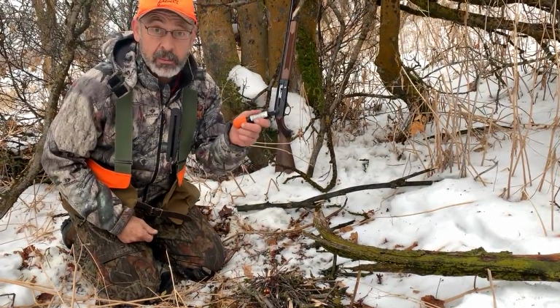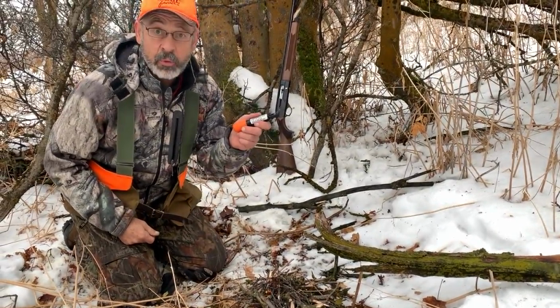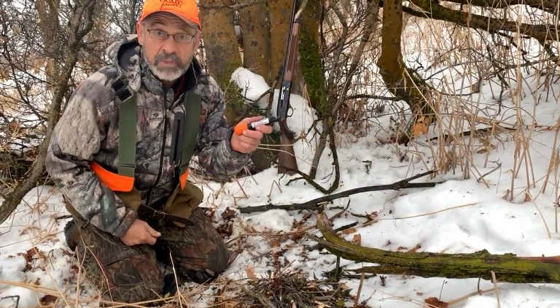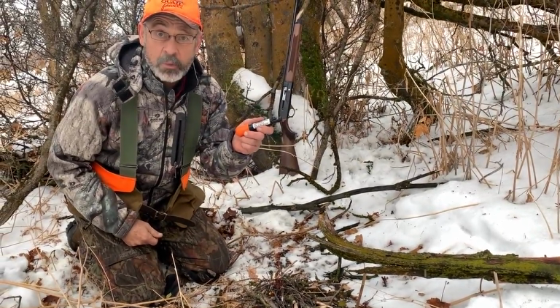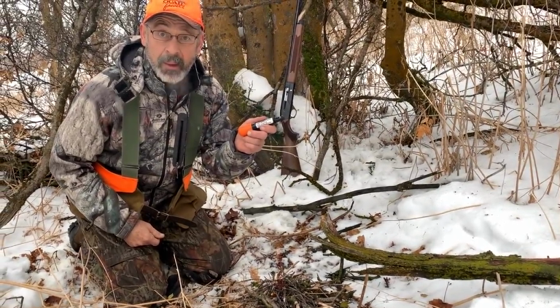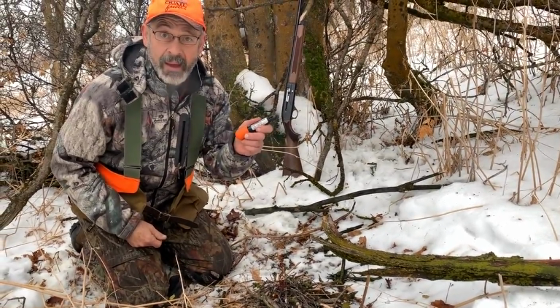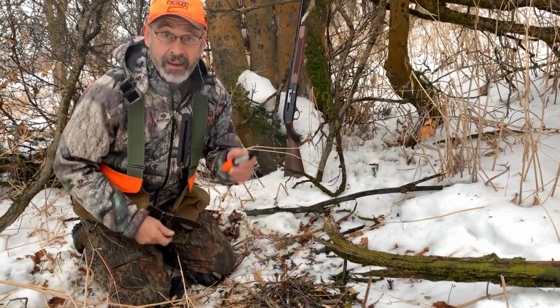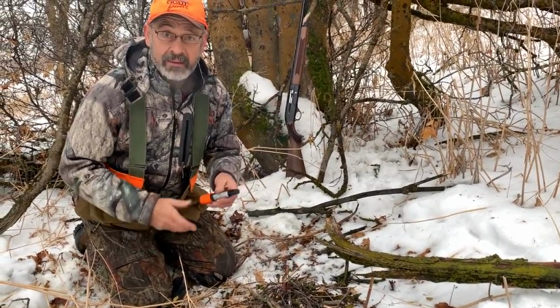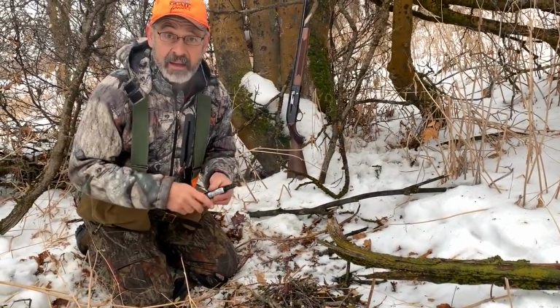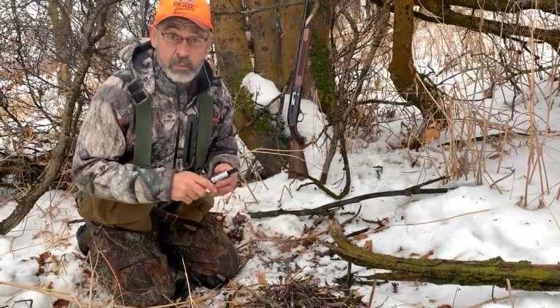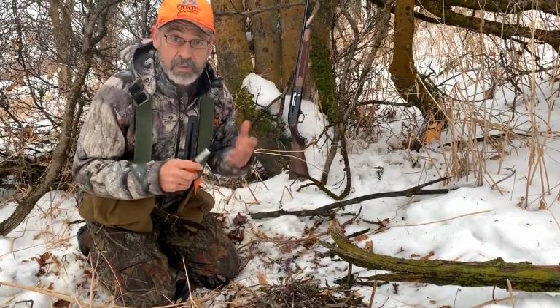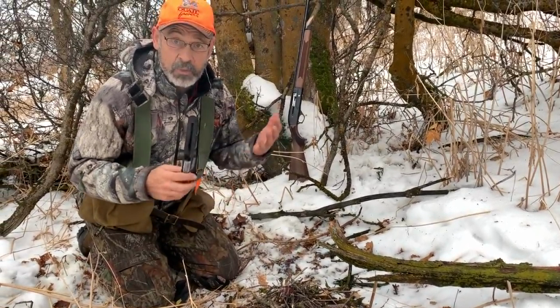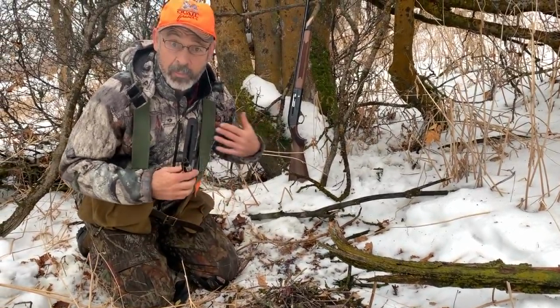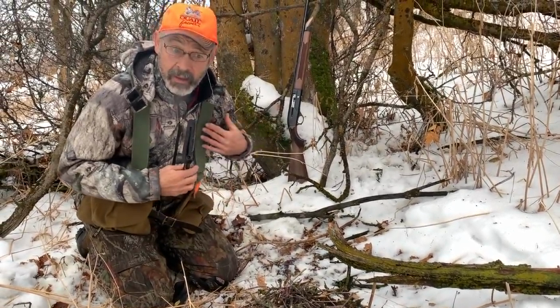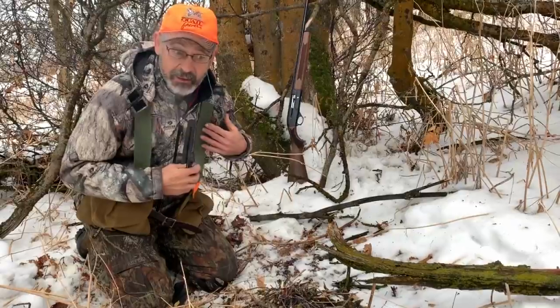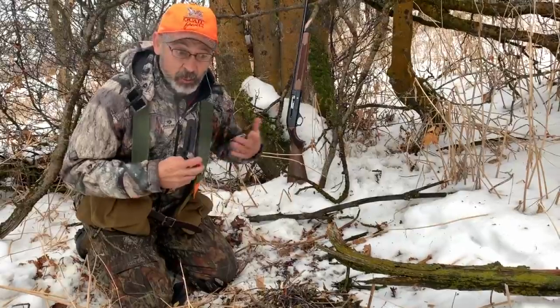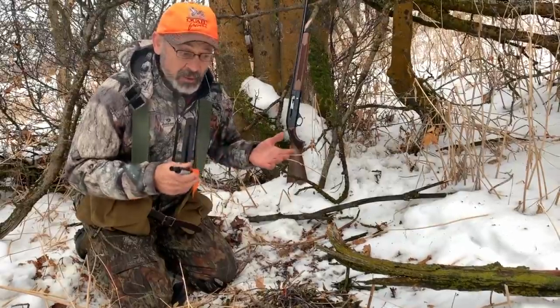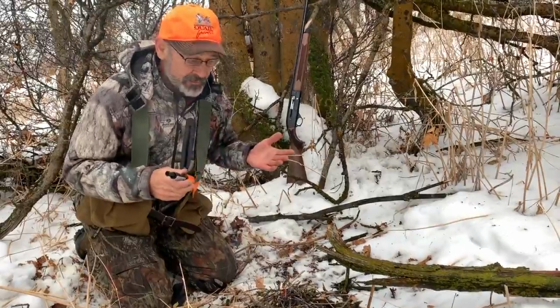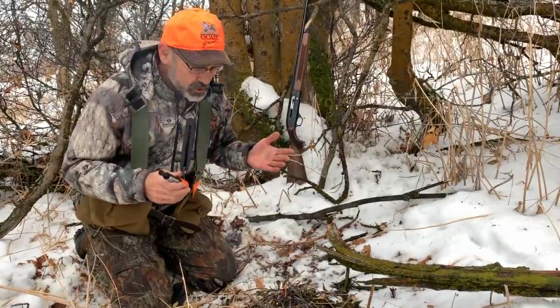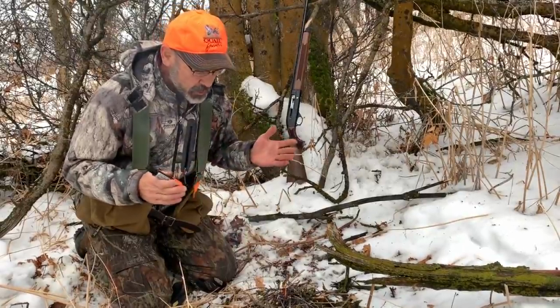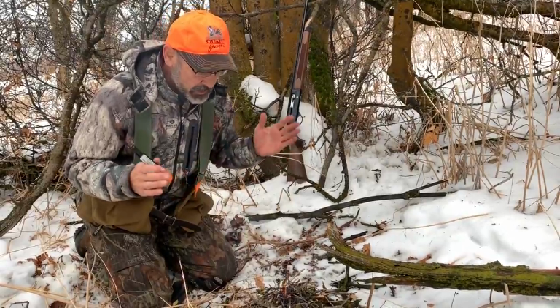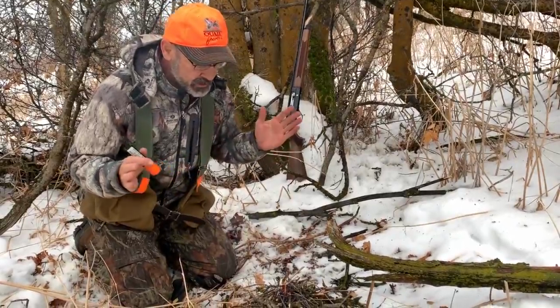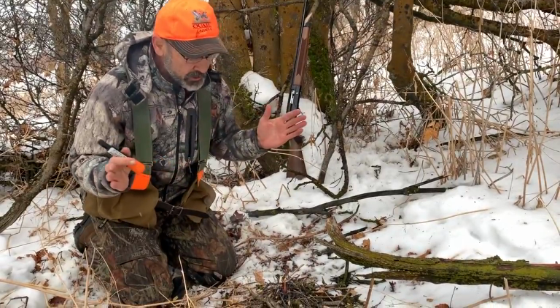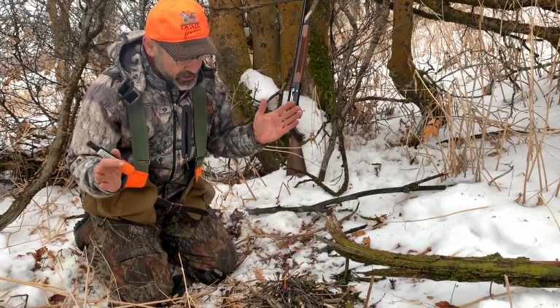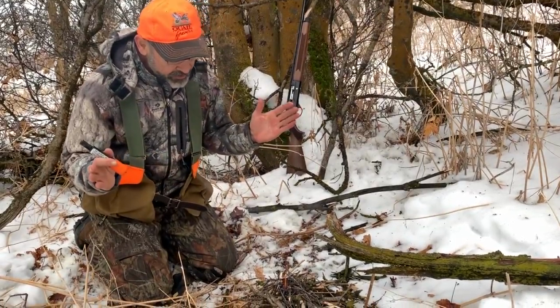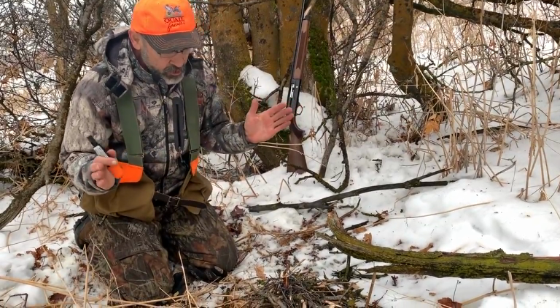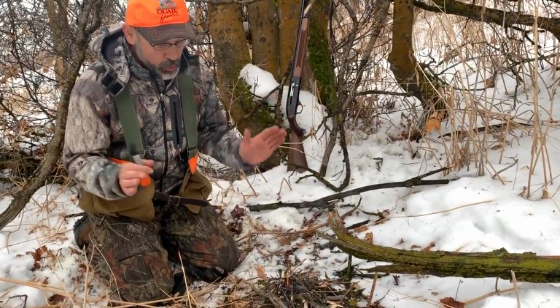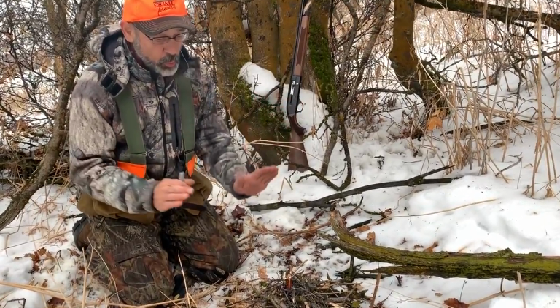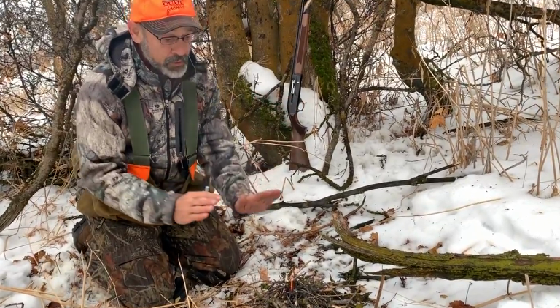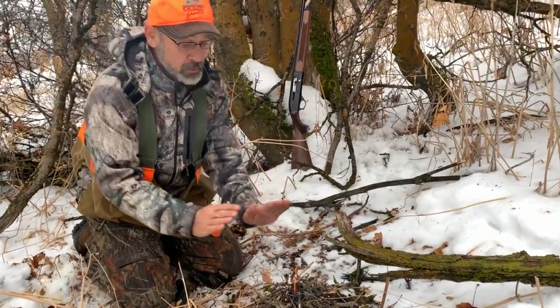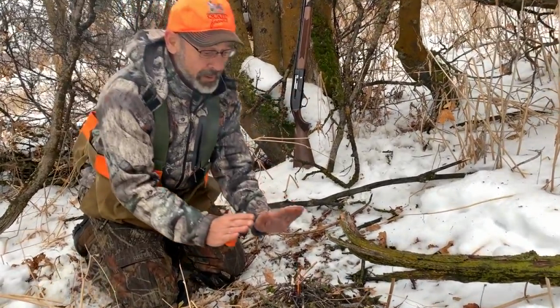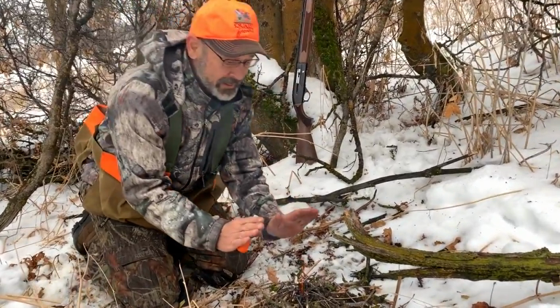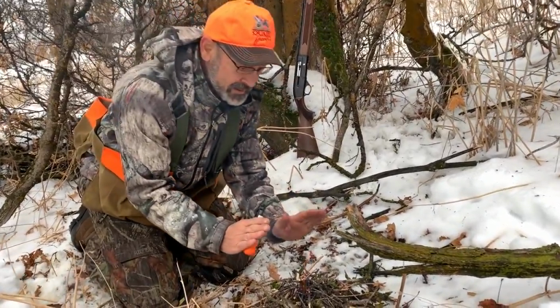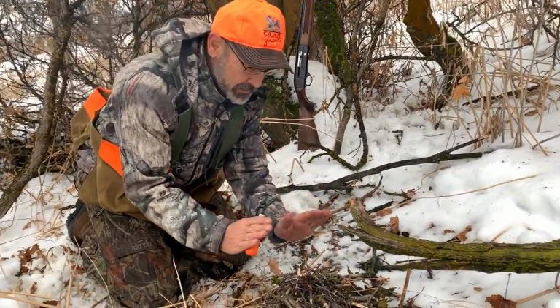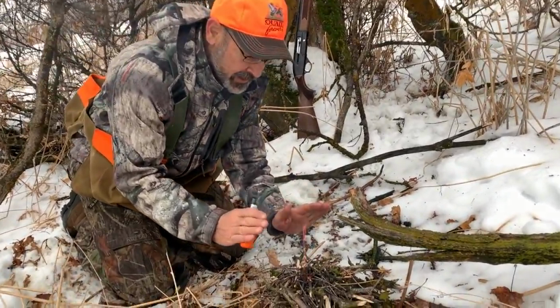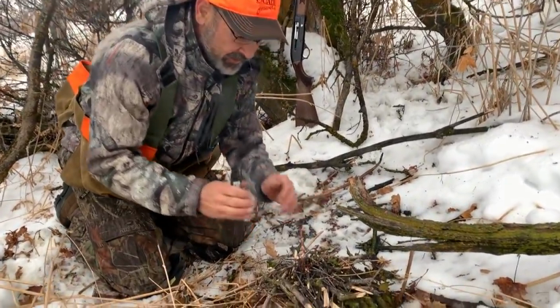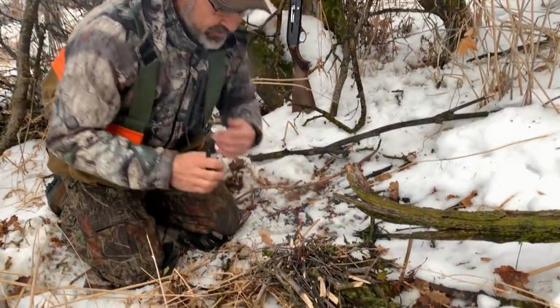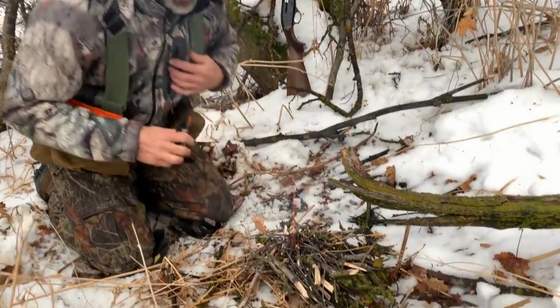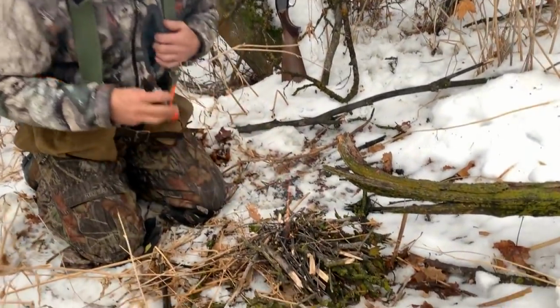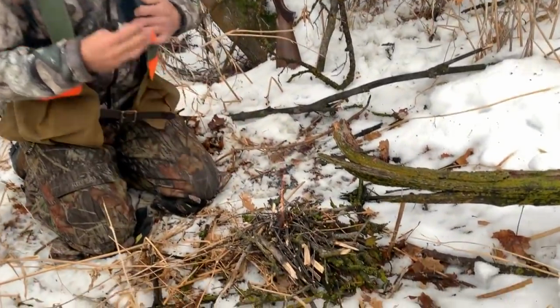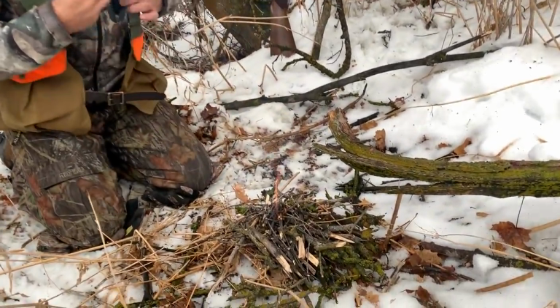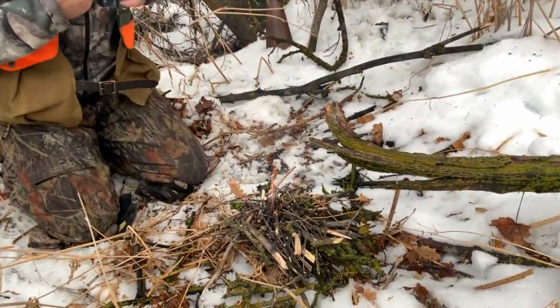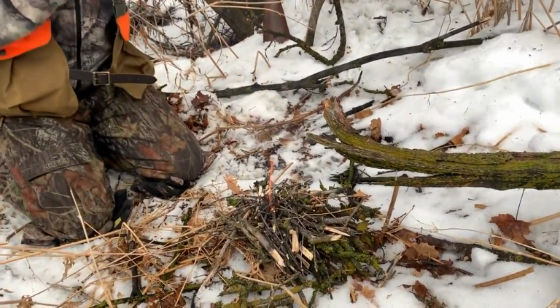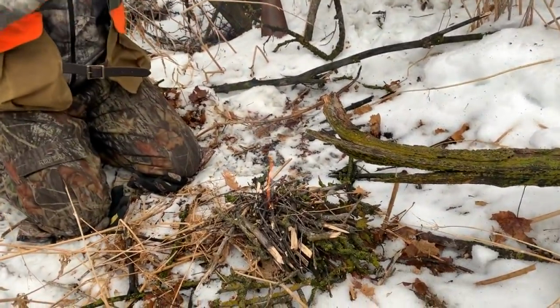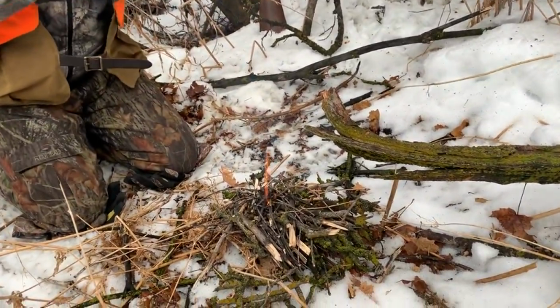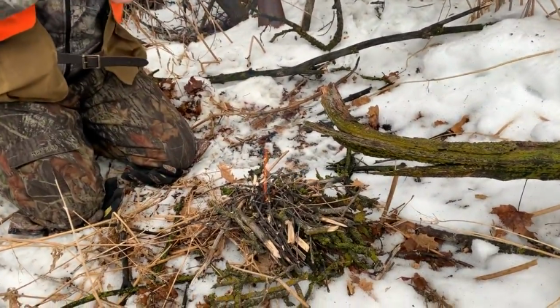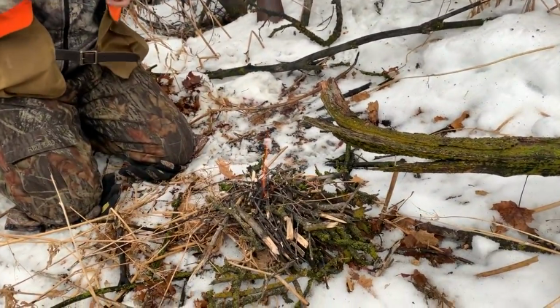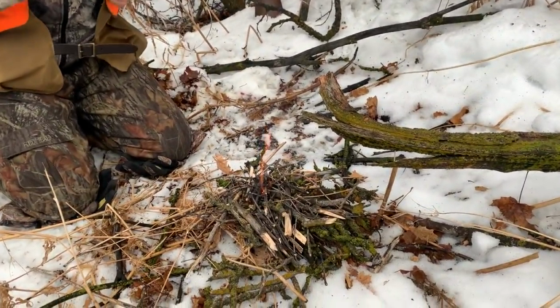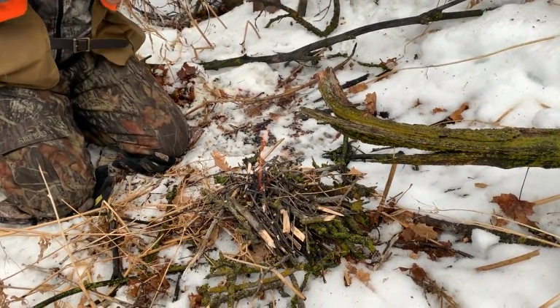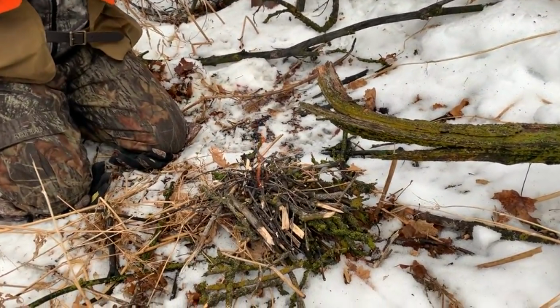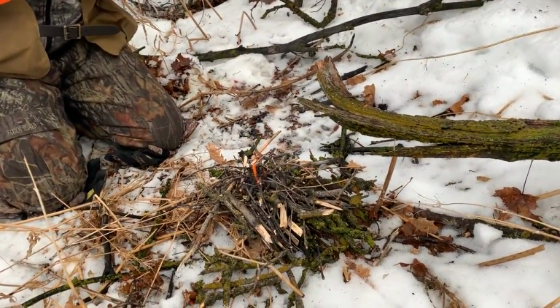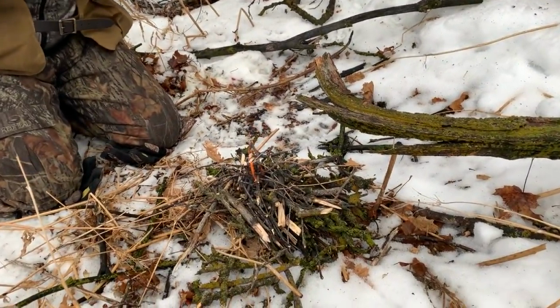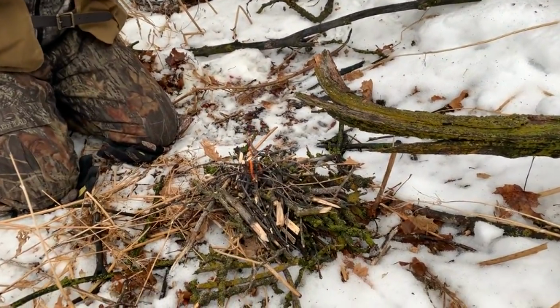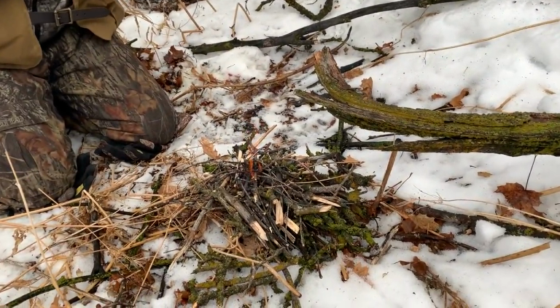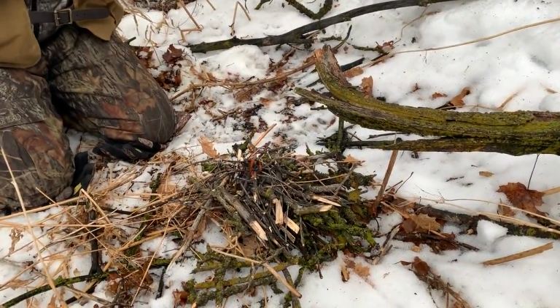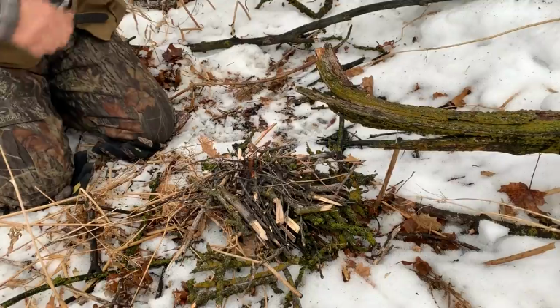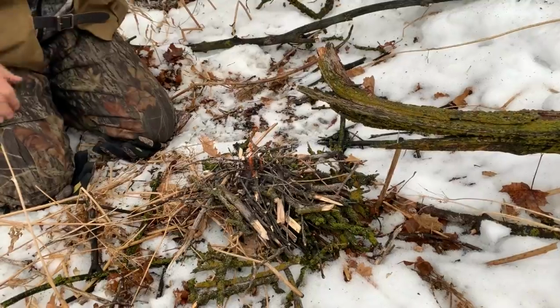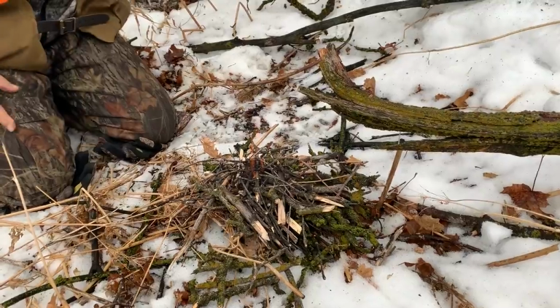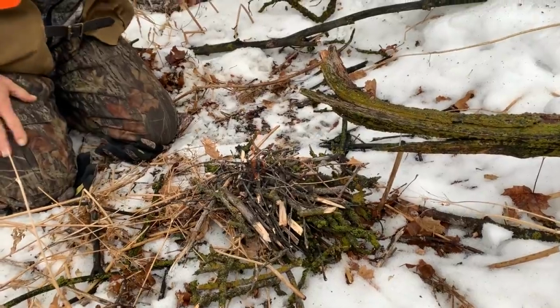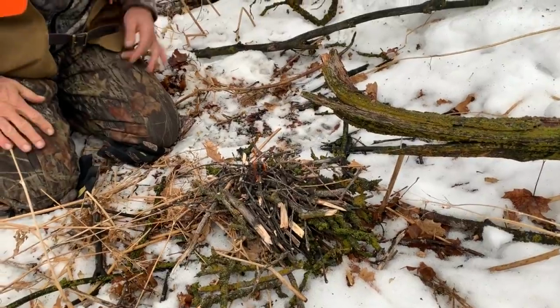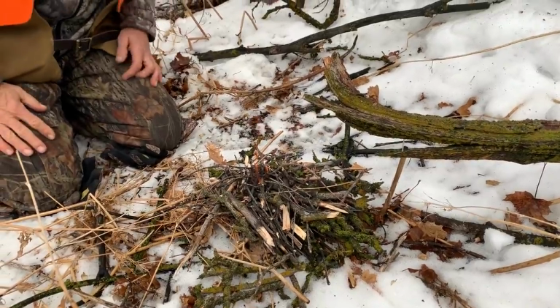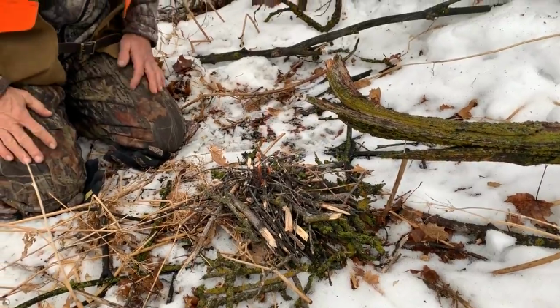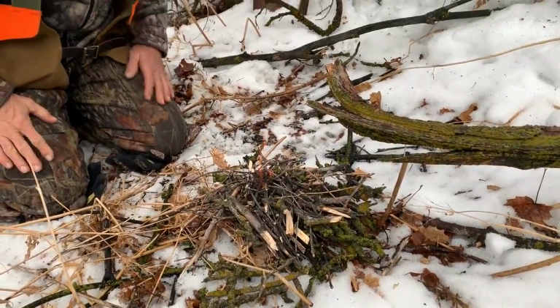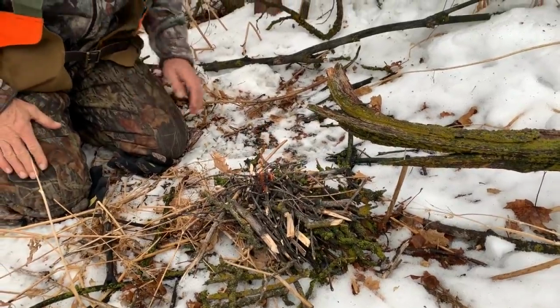I don't even have one of those yet, but man I really like these. Keep one in your pack, take one in your pocket. Whenever you hunt, you never know when you might need to make a fire. Hey Covey, did you bring any hot dogs?